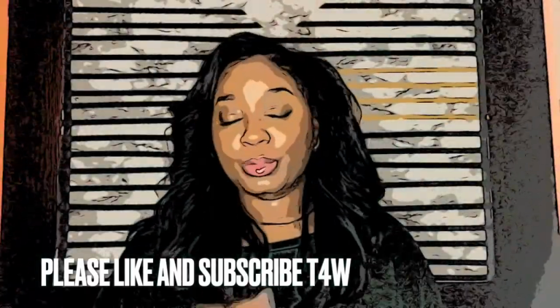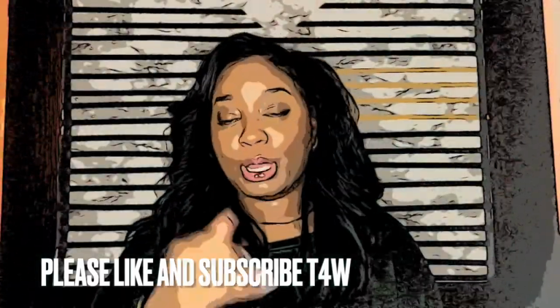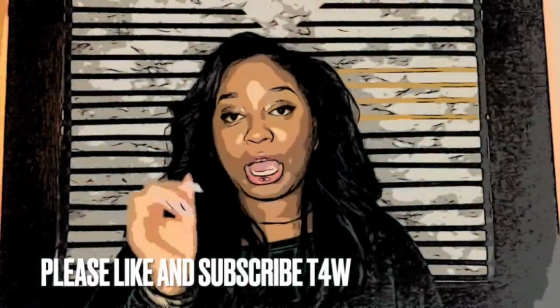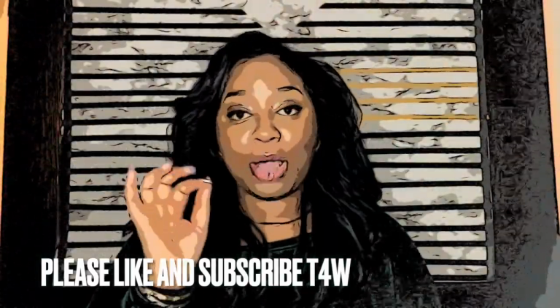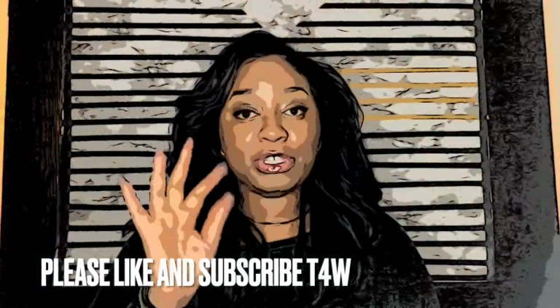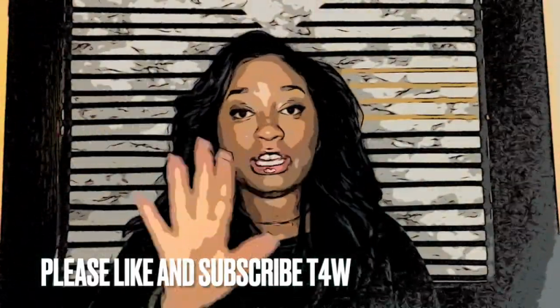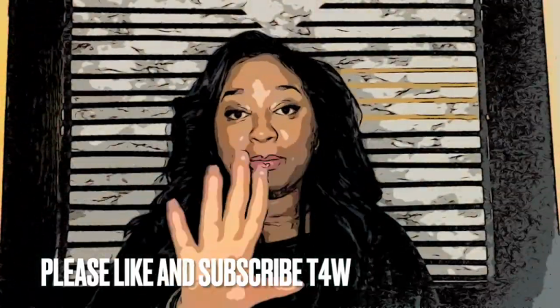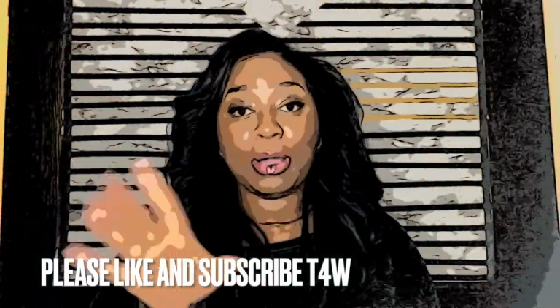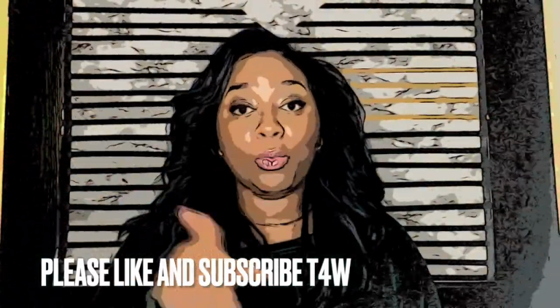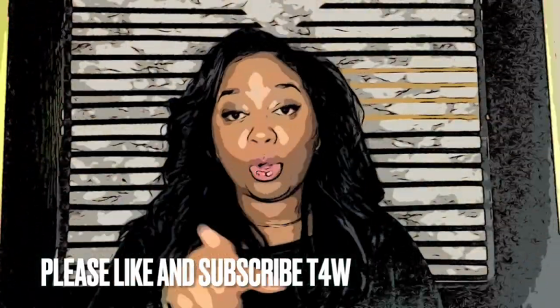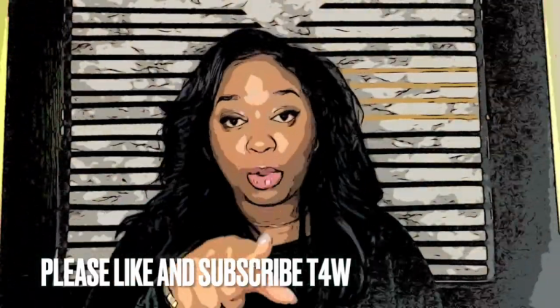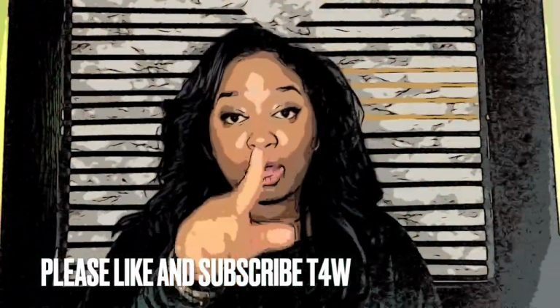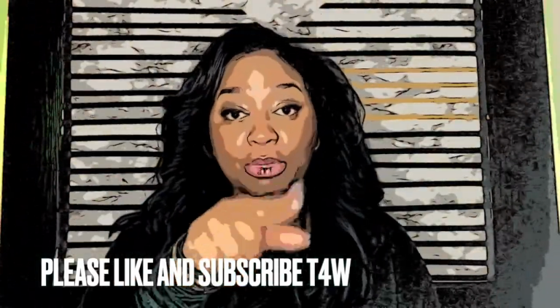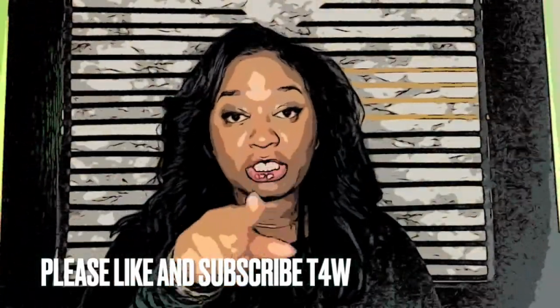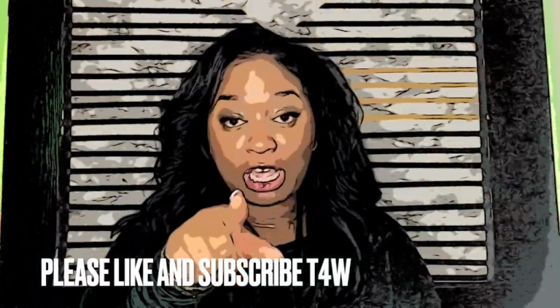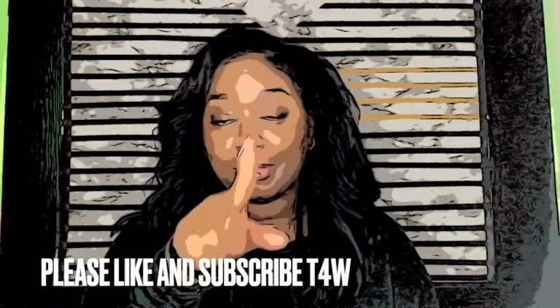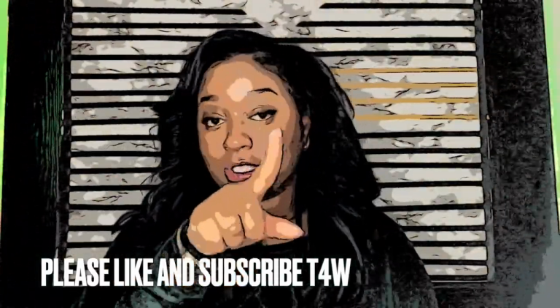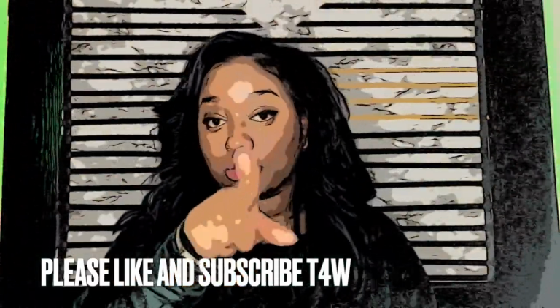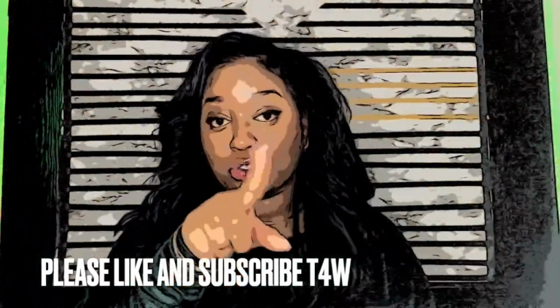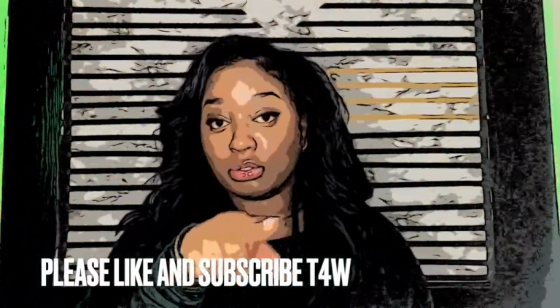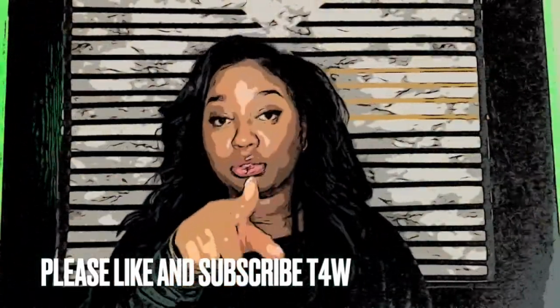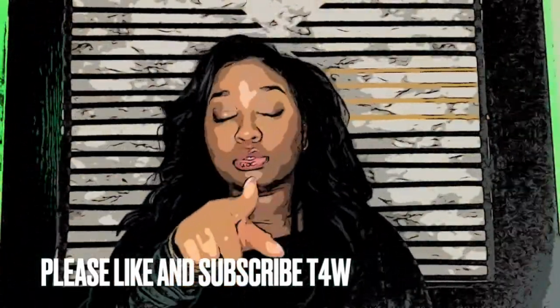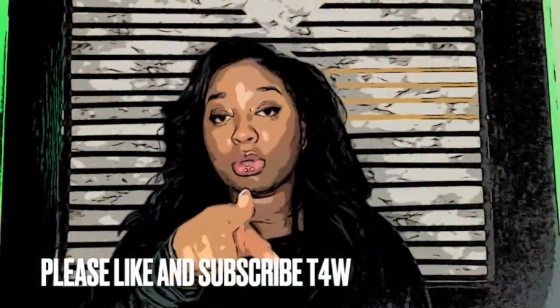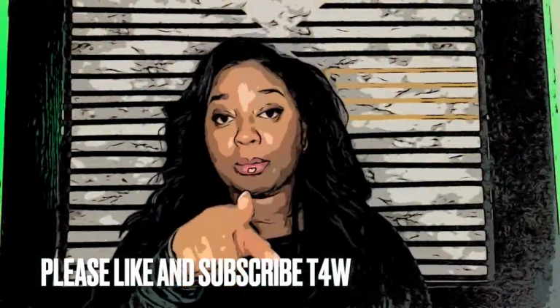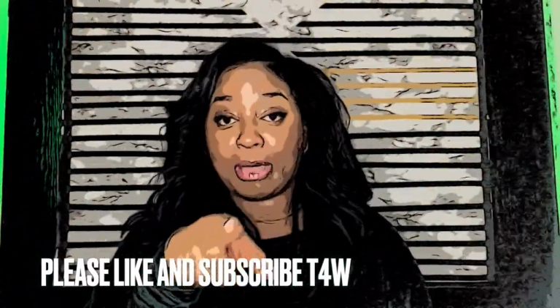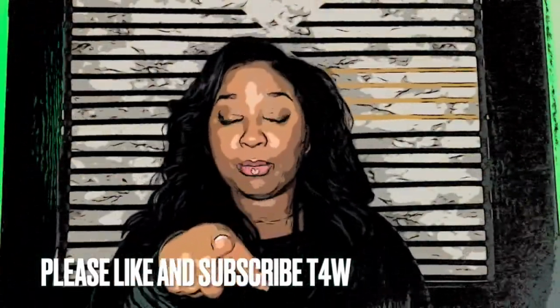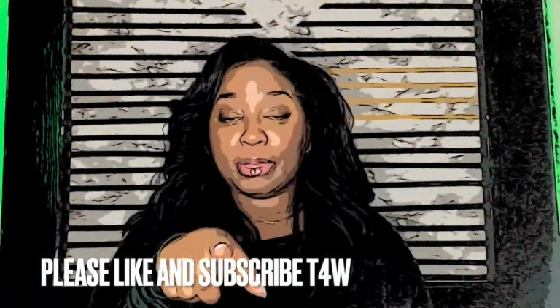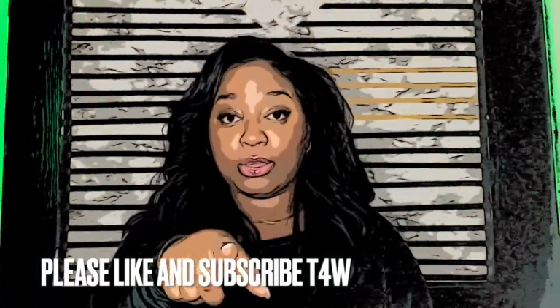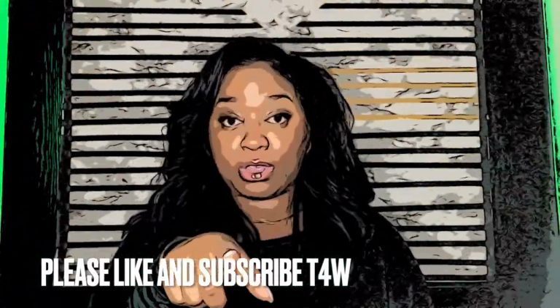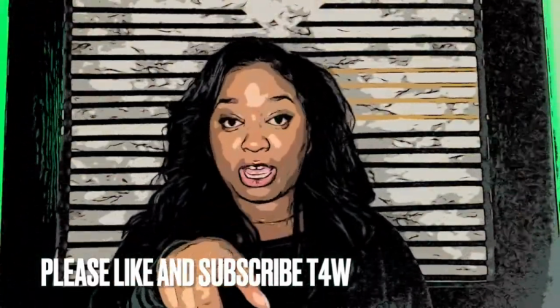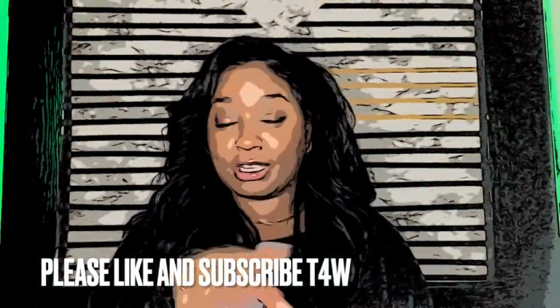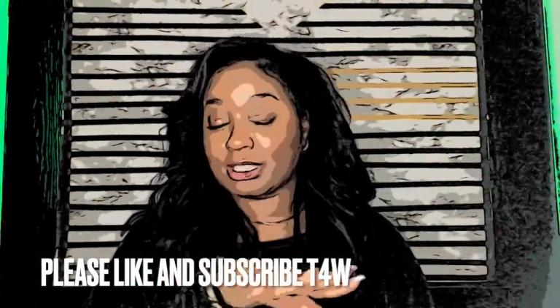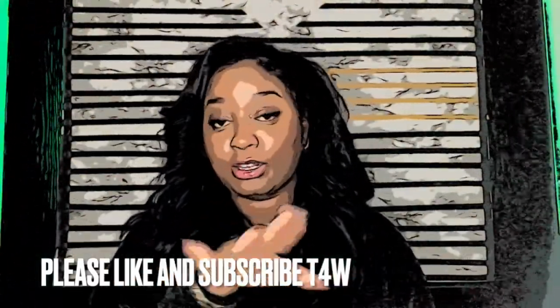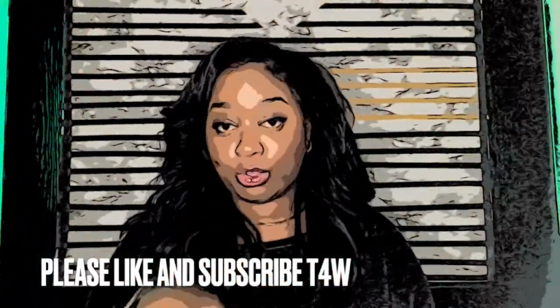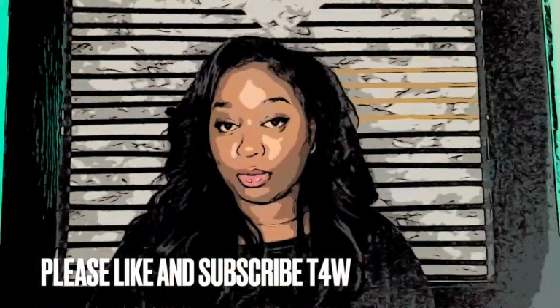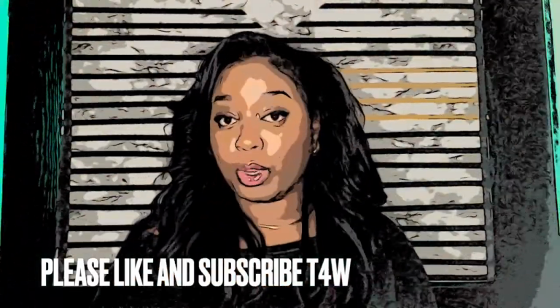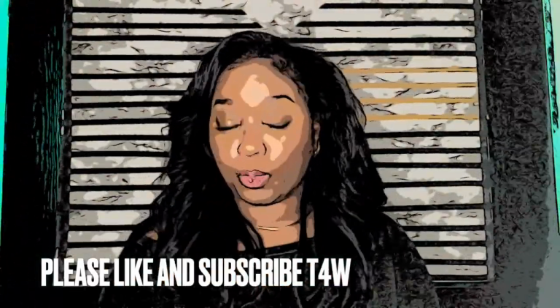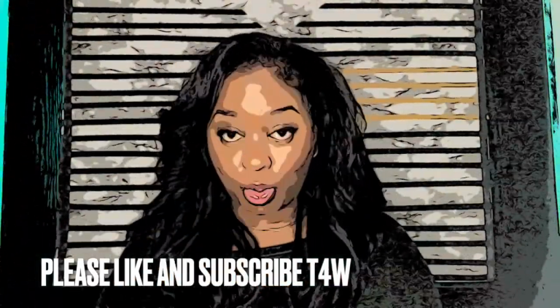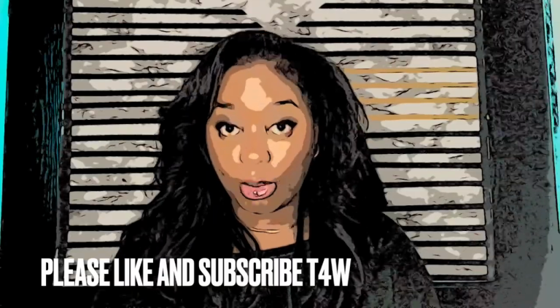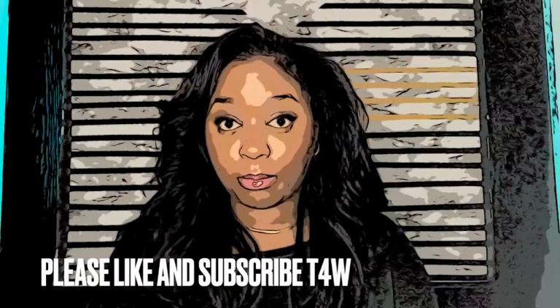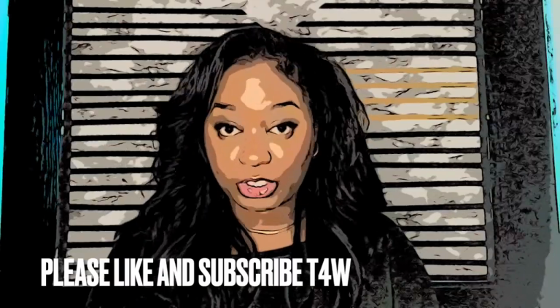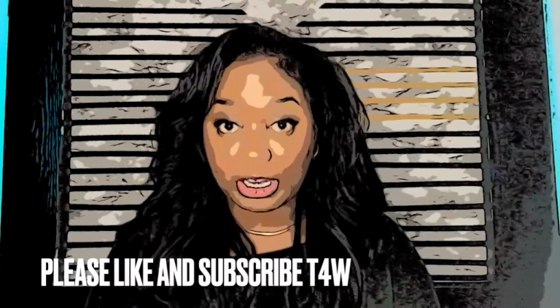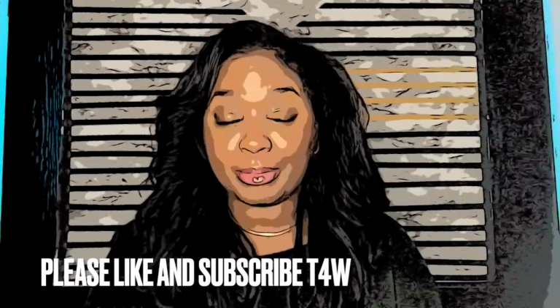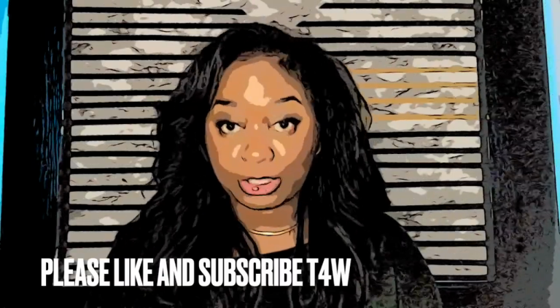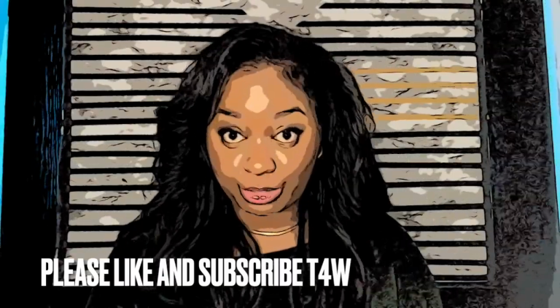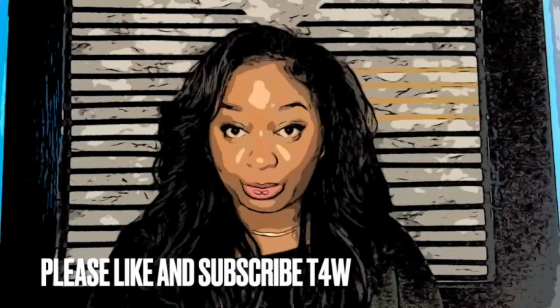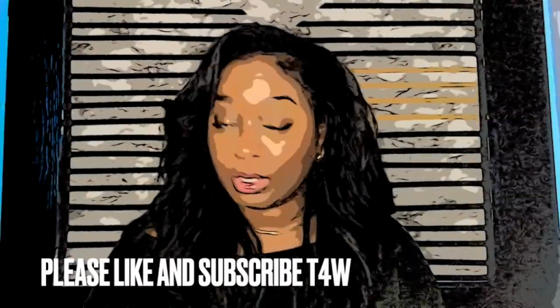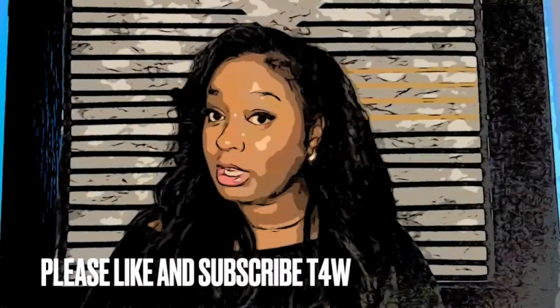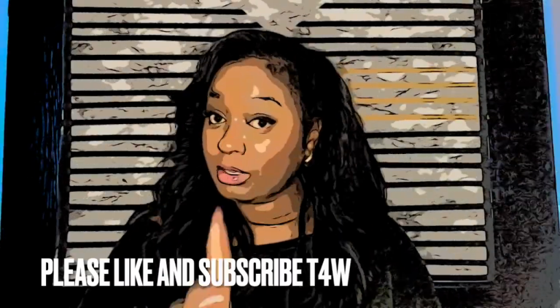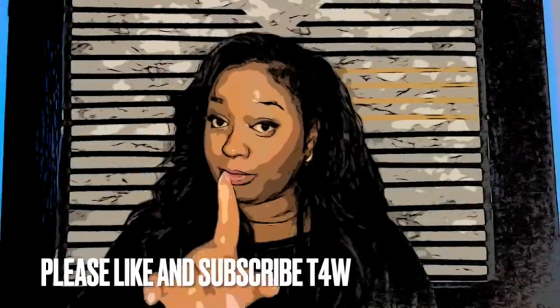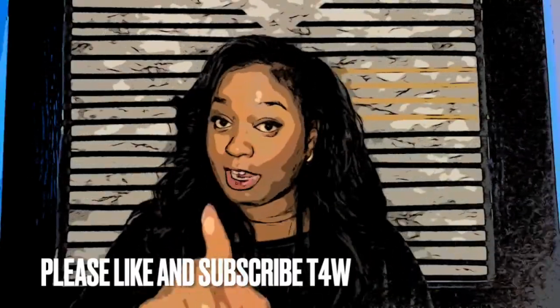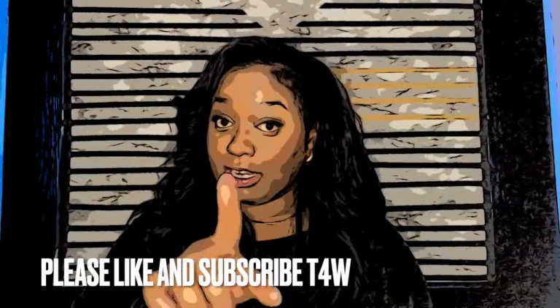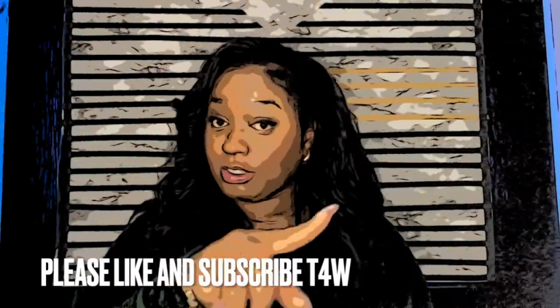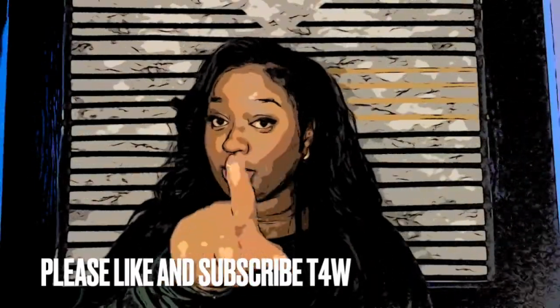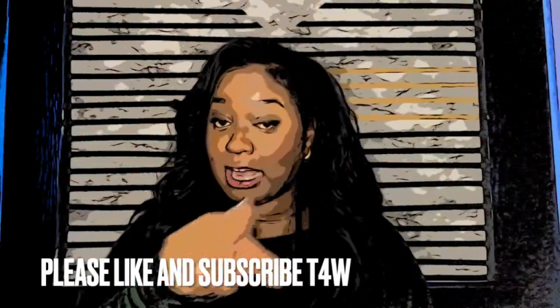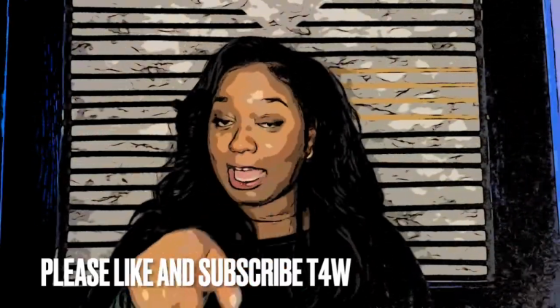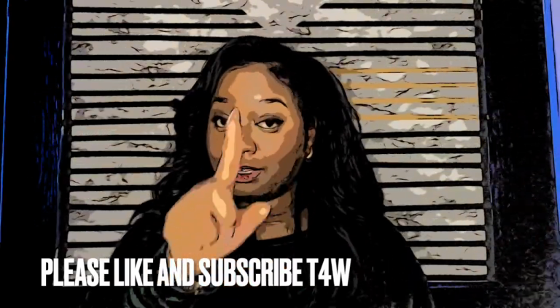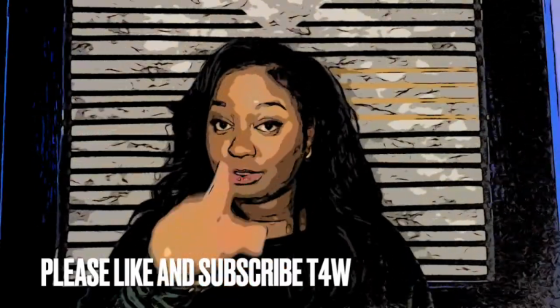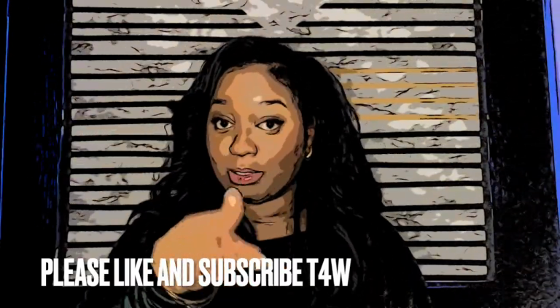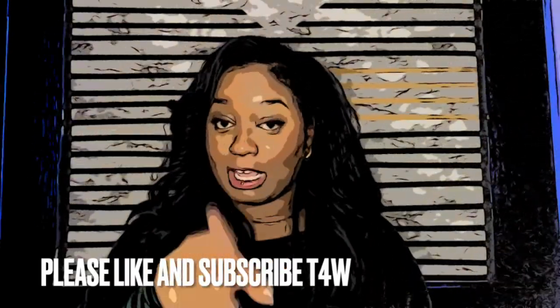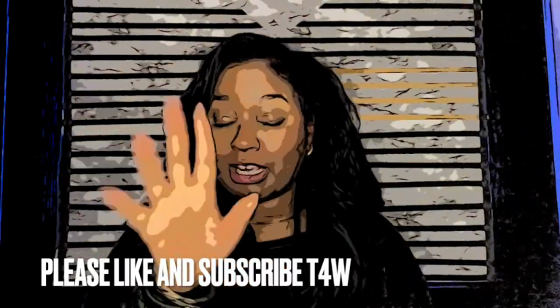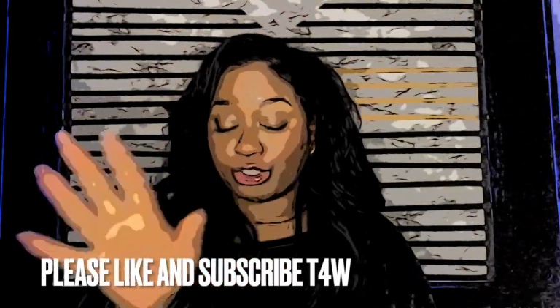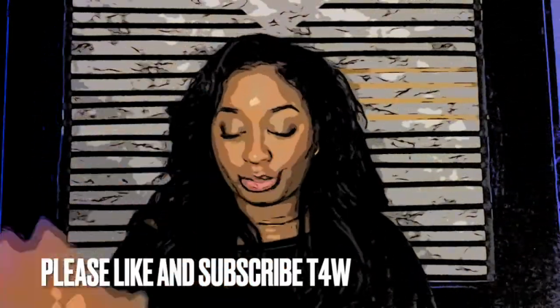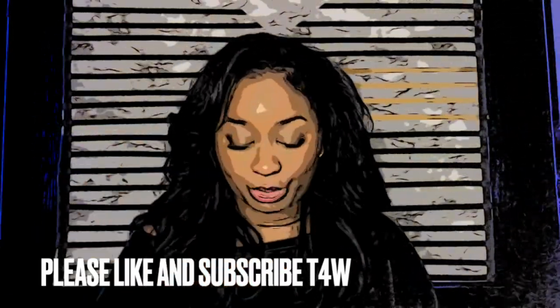I was in my Walmart pajamas. Don't you talk about me, because I know you wear Walmart pajamas too. Don't lie.